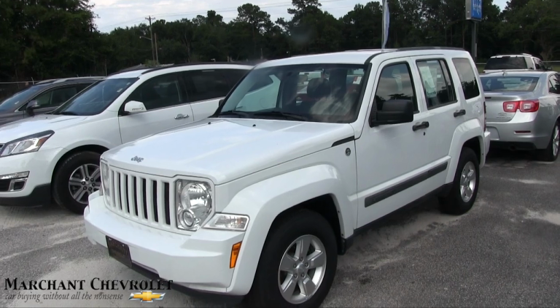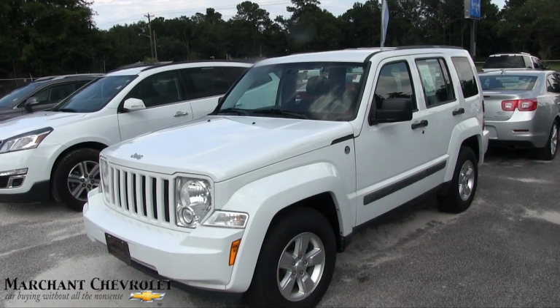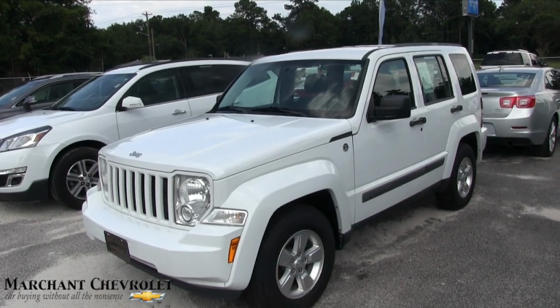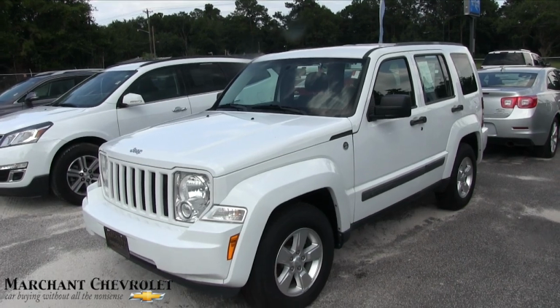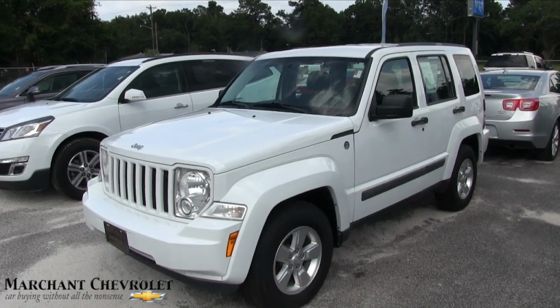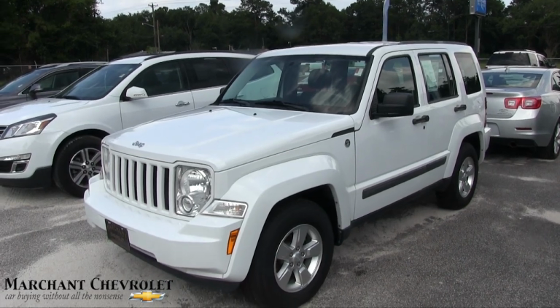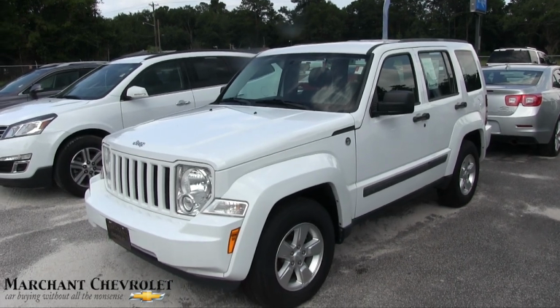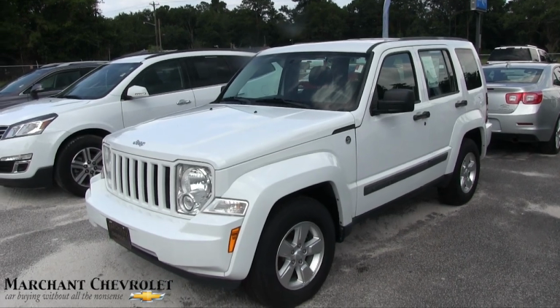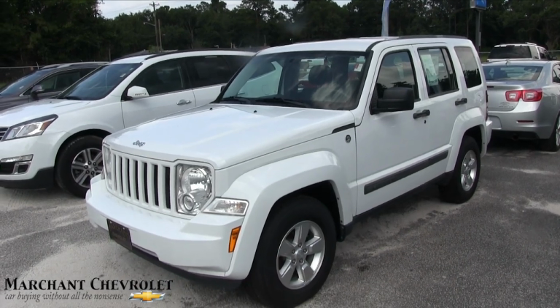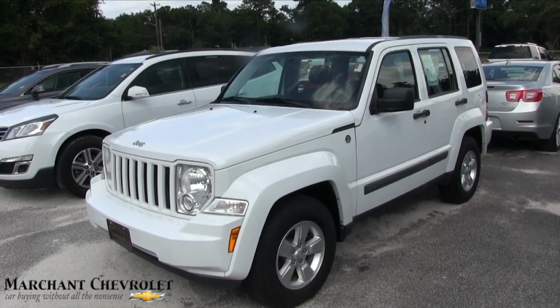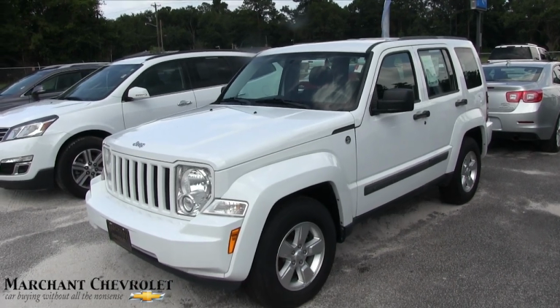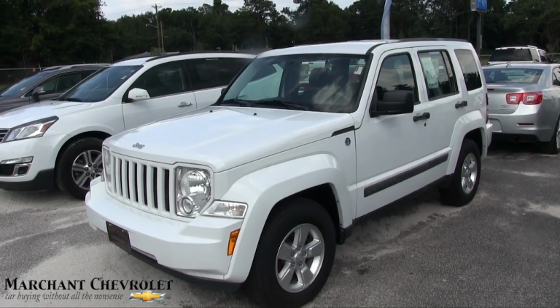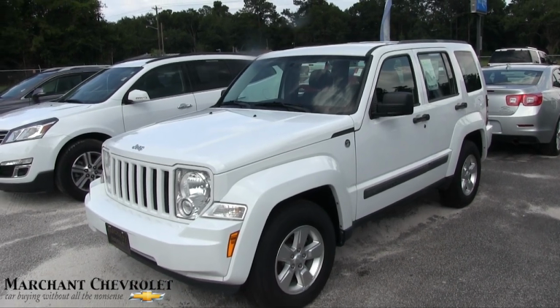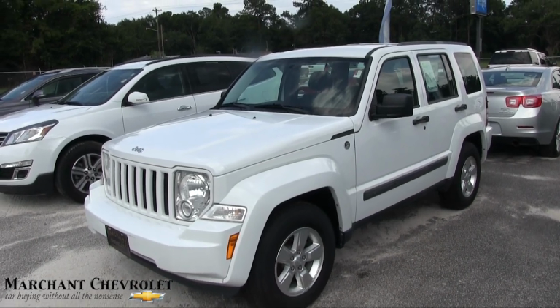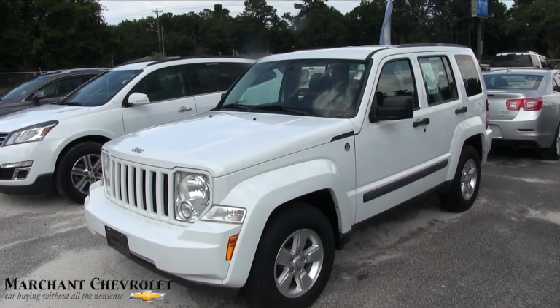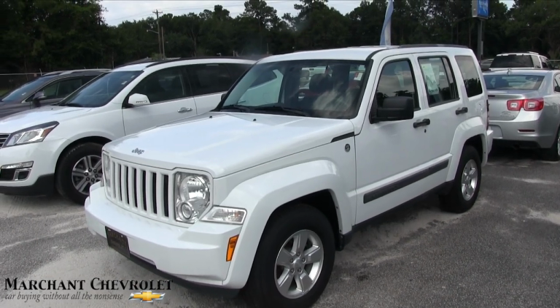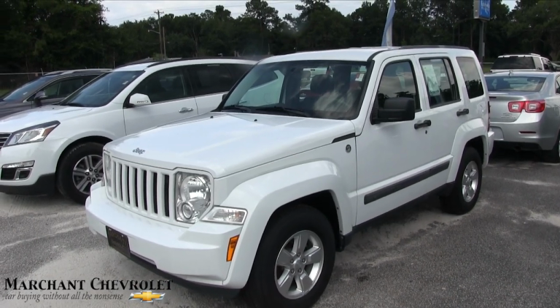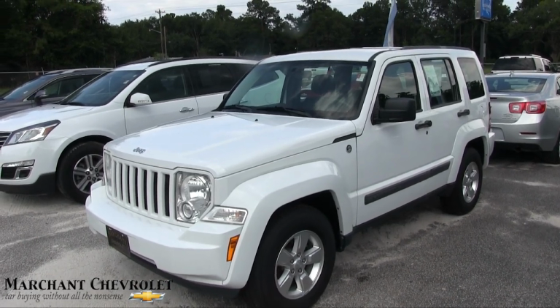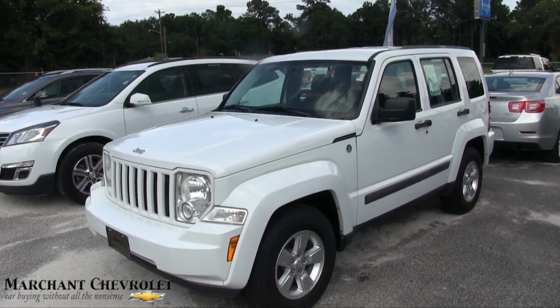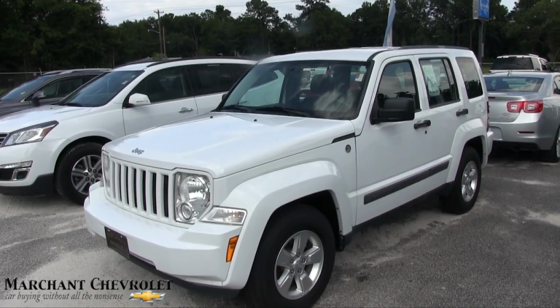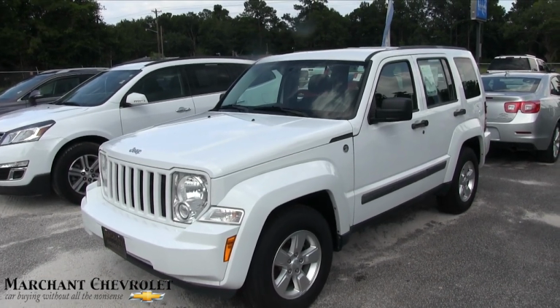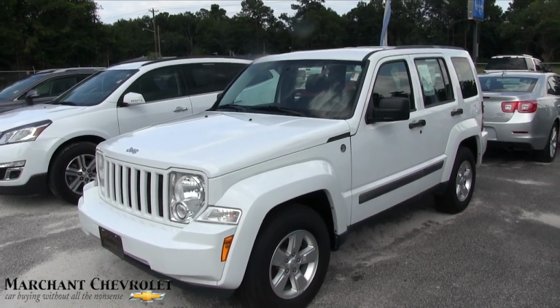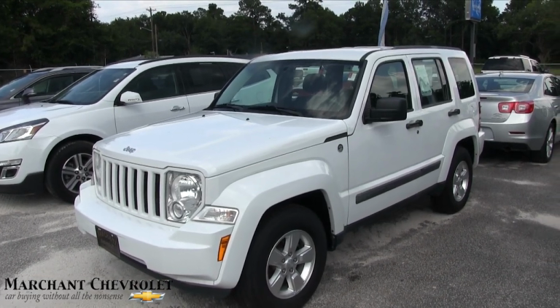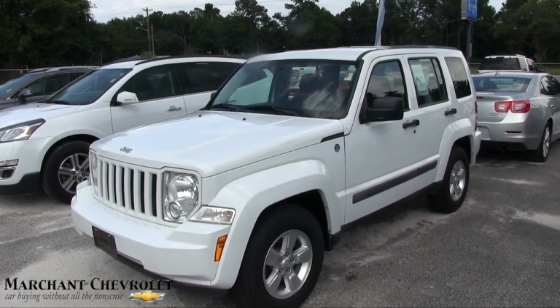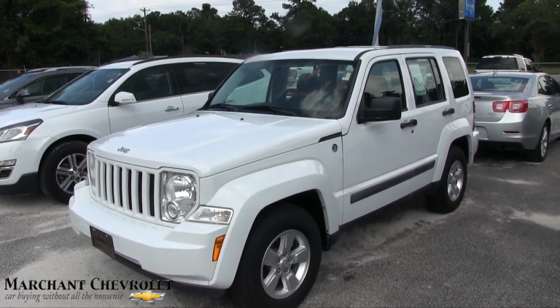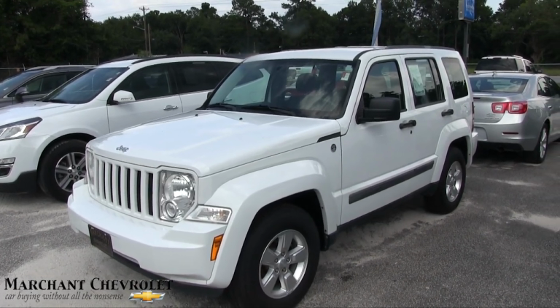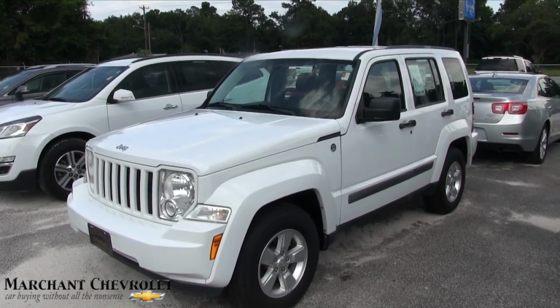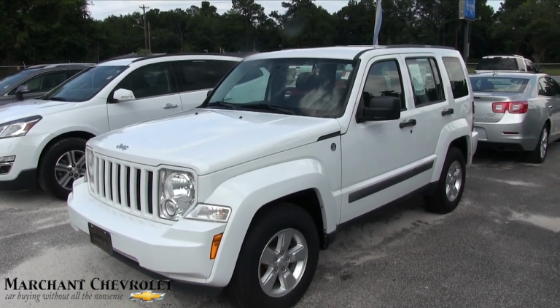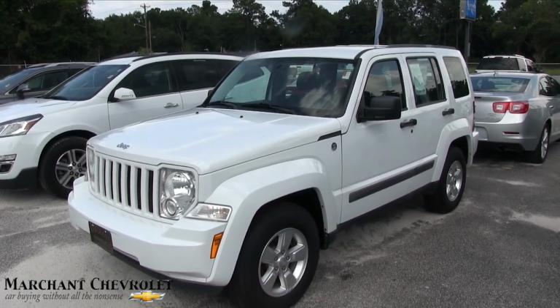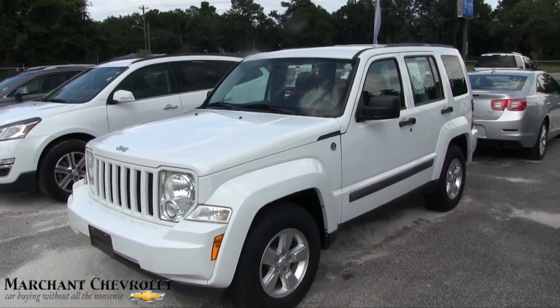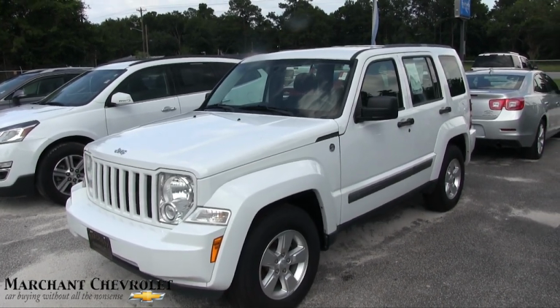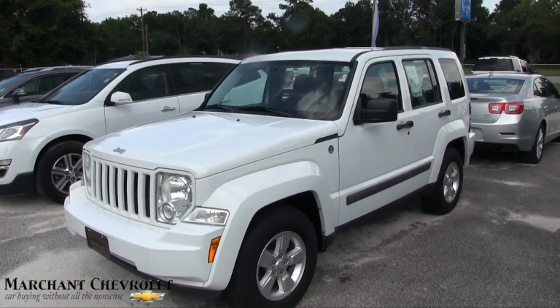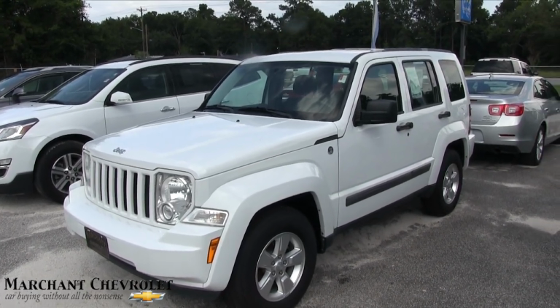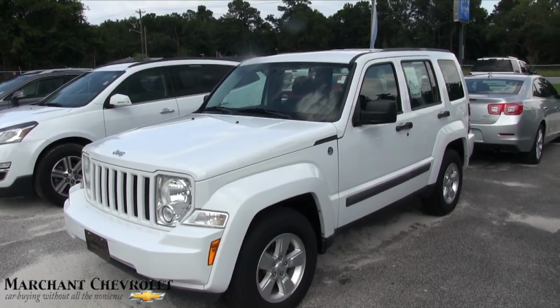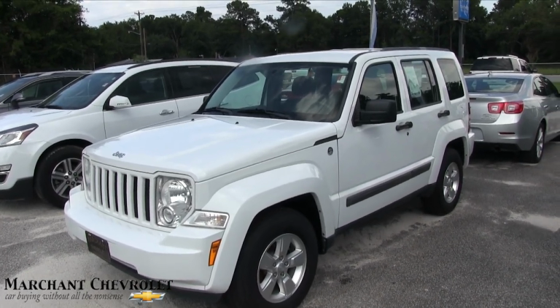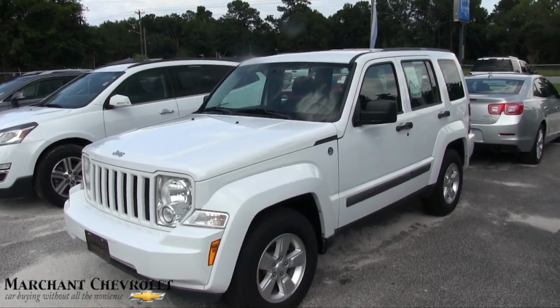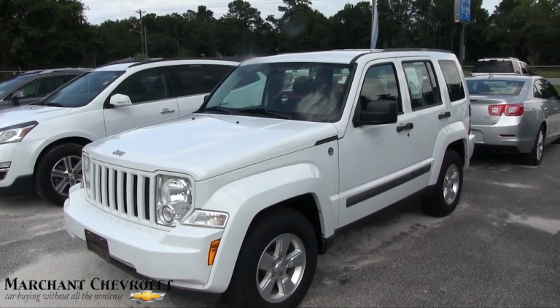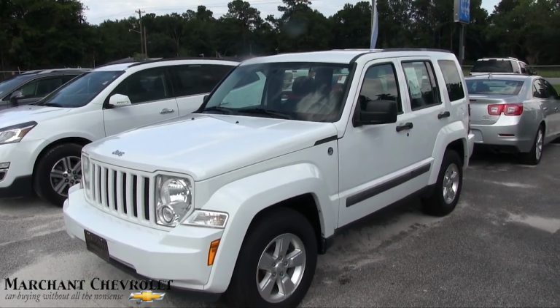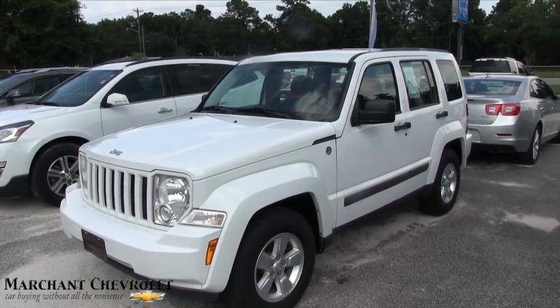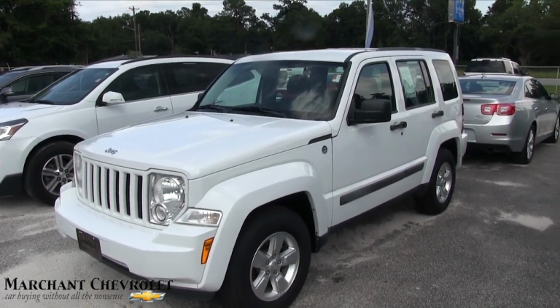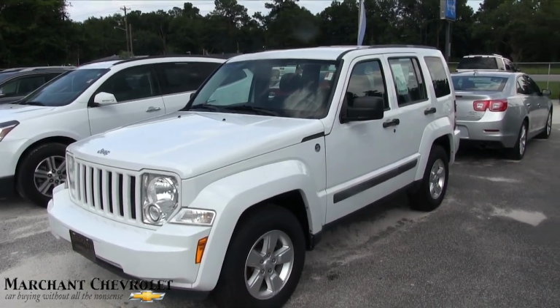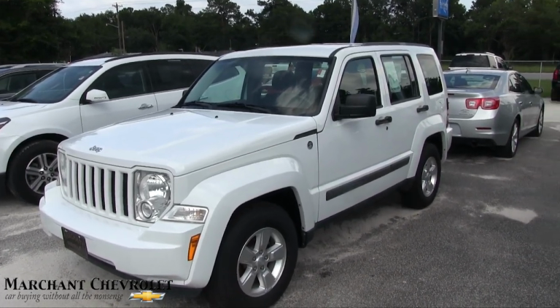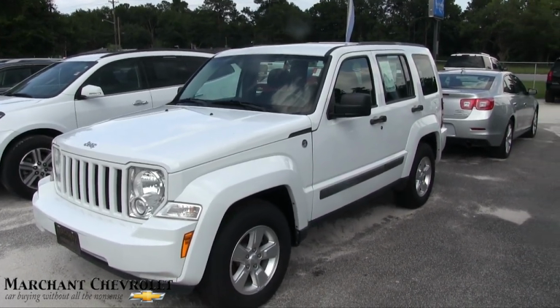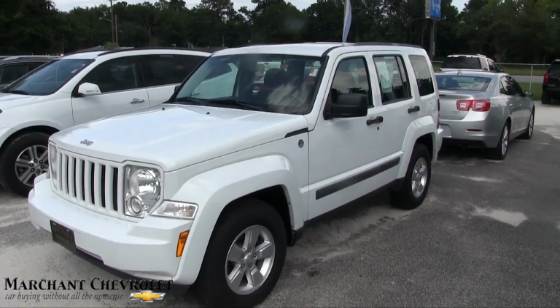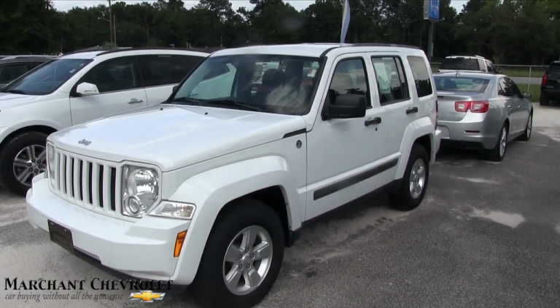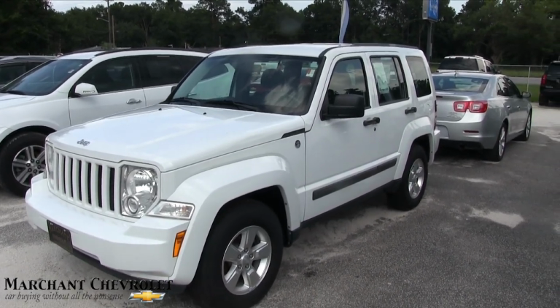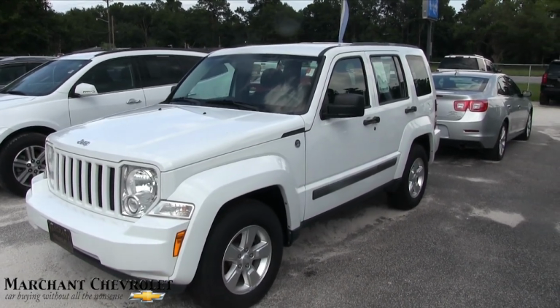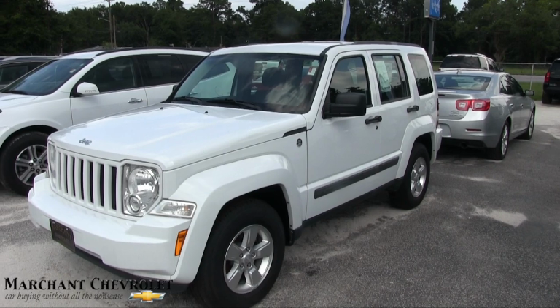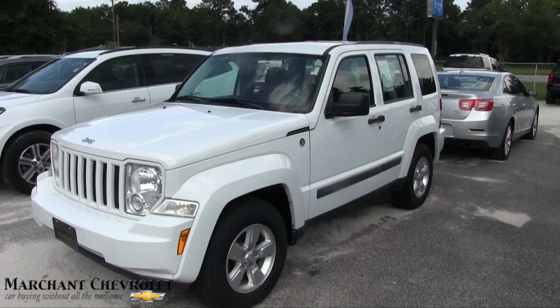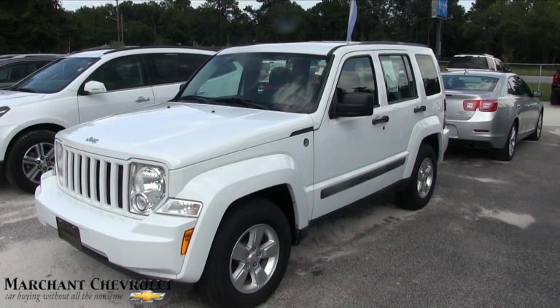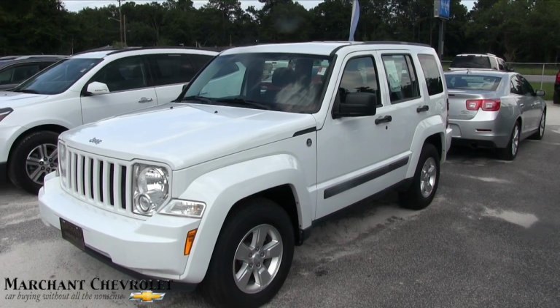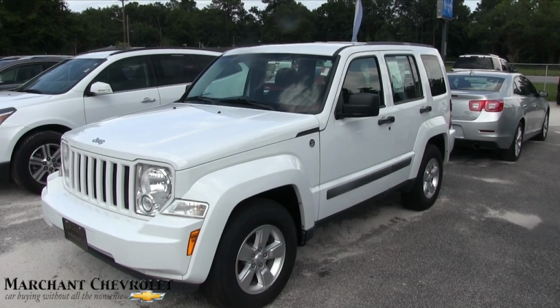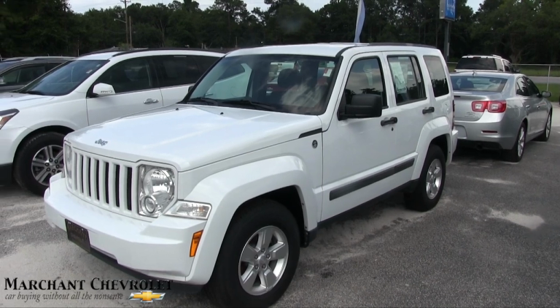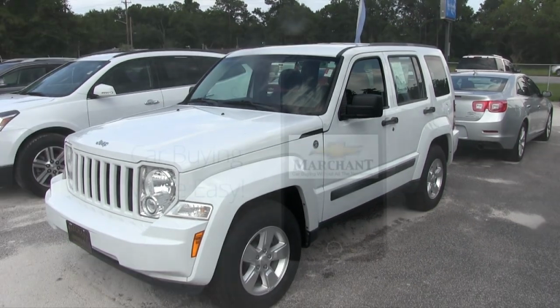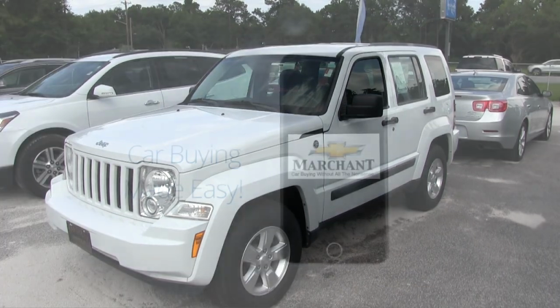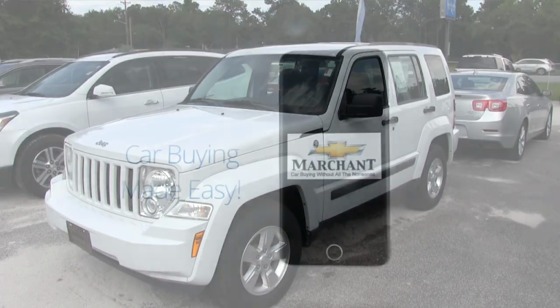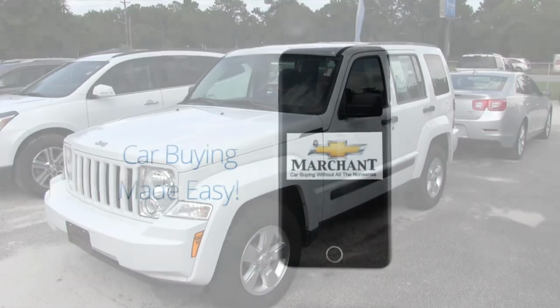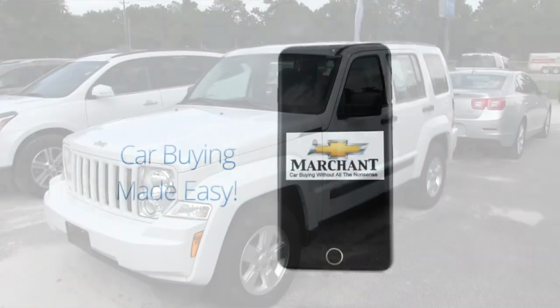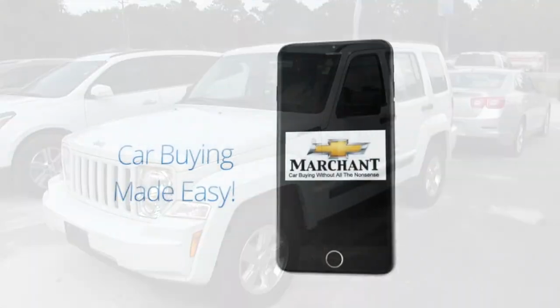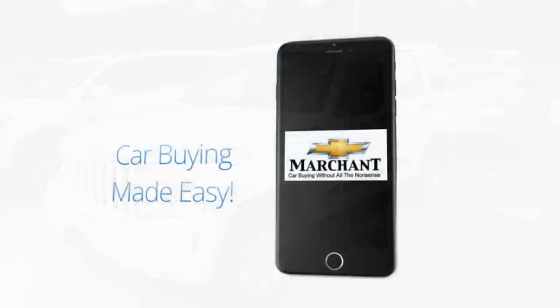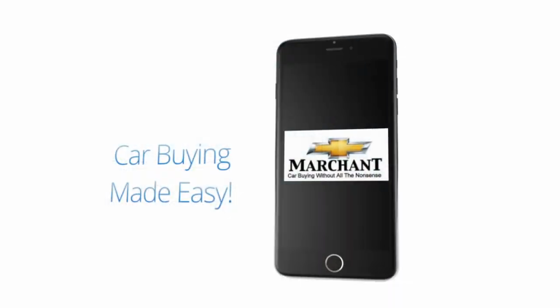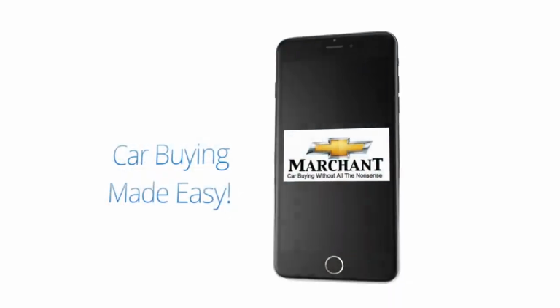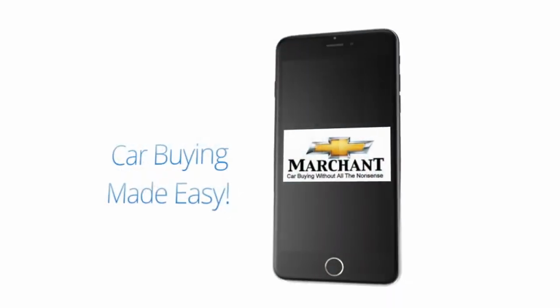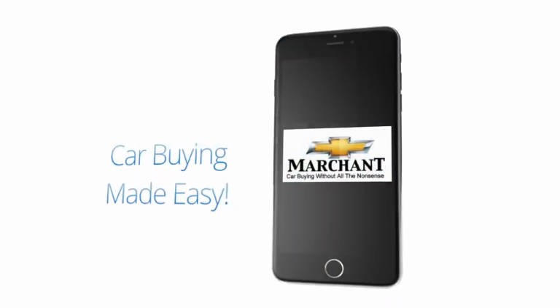That's the Jeep Liberty four-wheel drive Sport. Come on down and see it at Marchant Chevrolet in Ravenel, South Carolina.